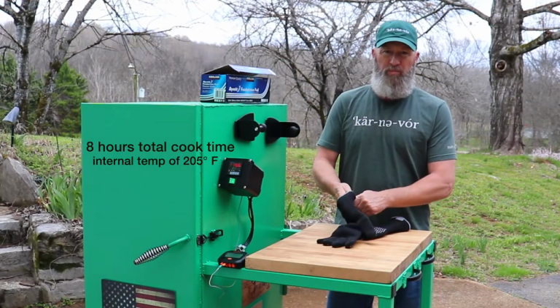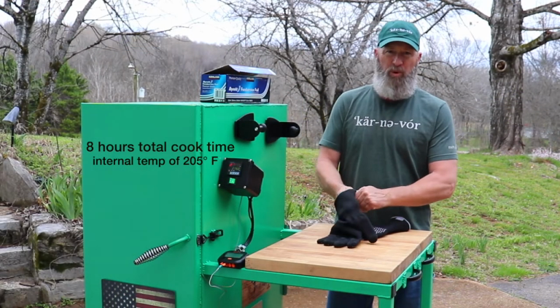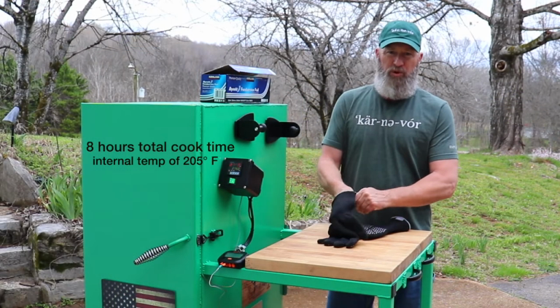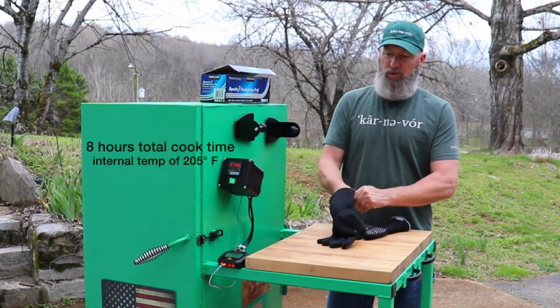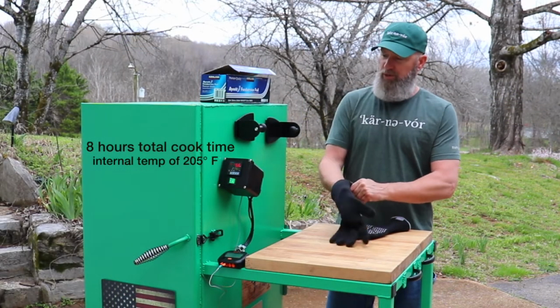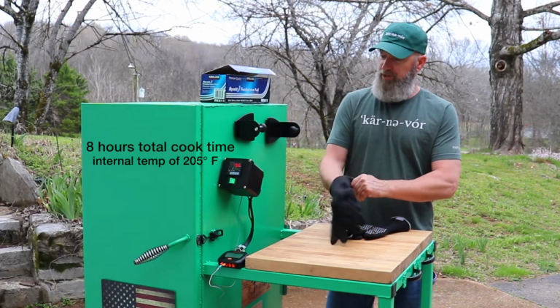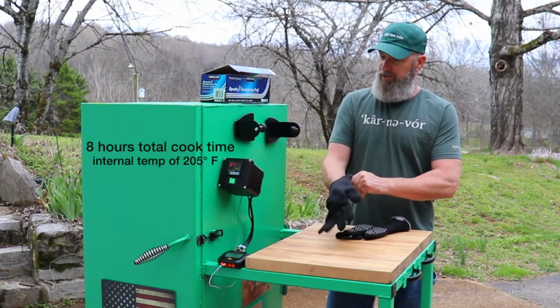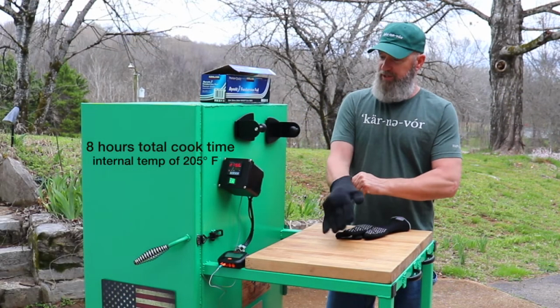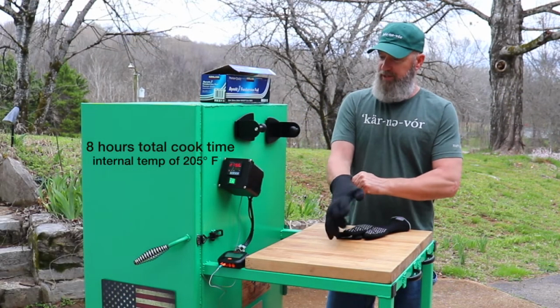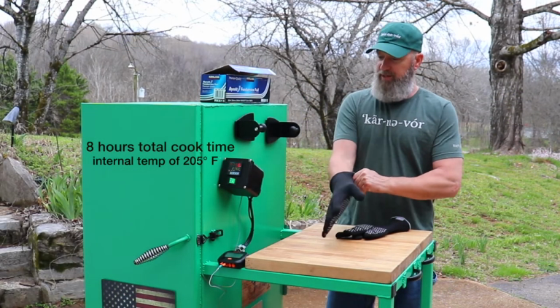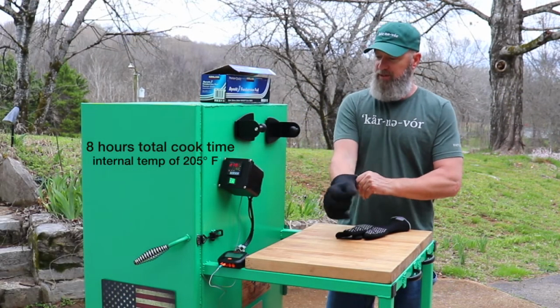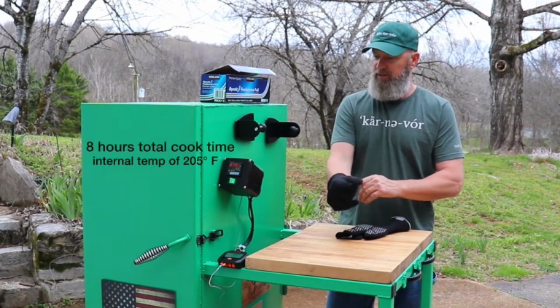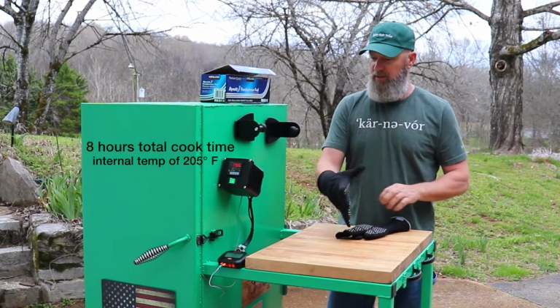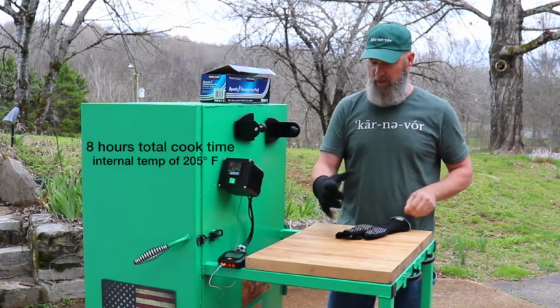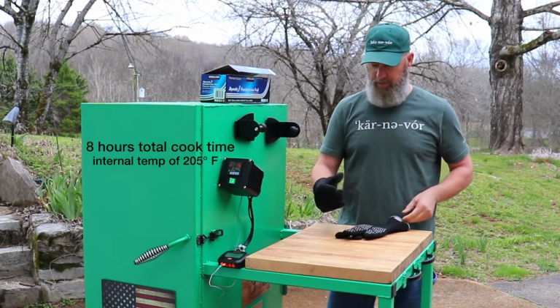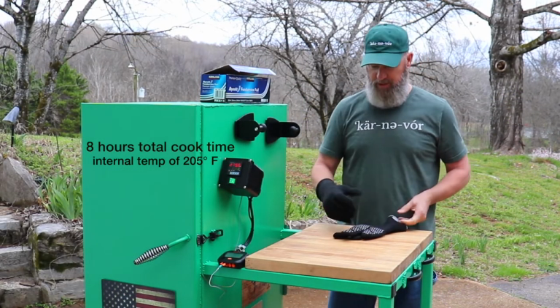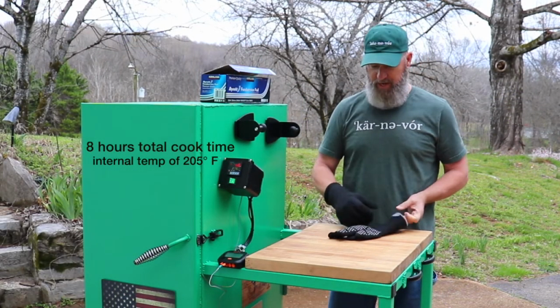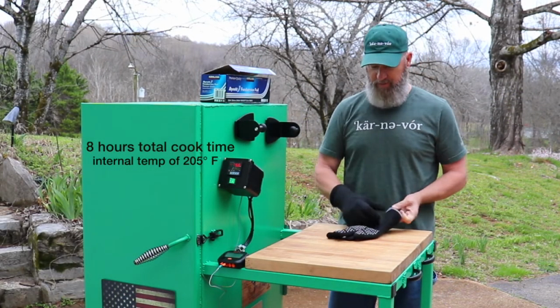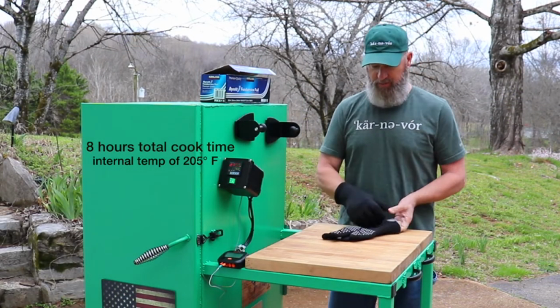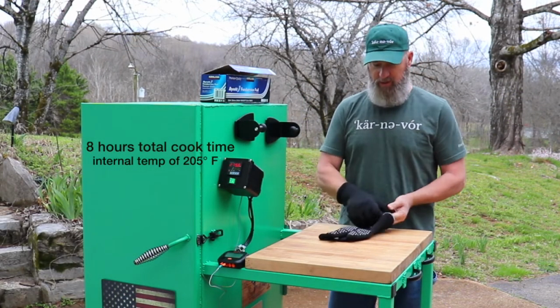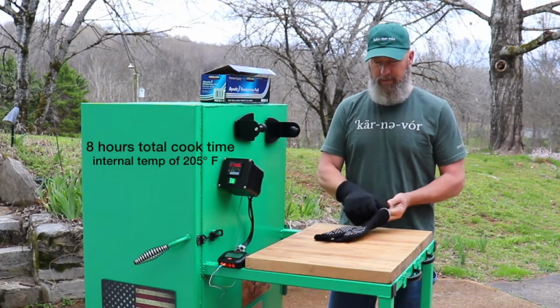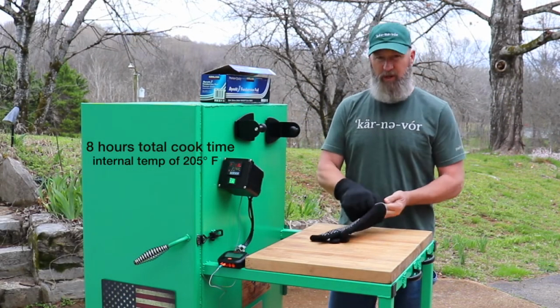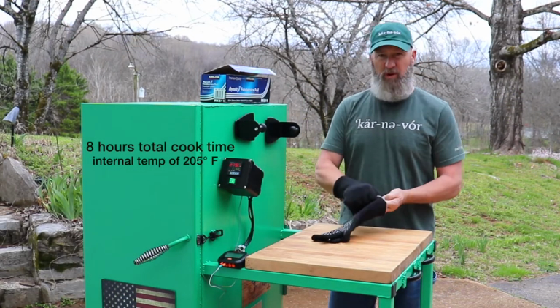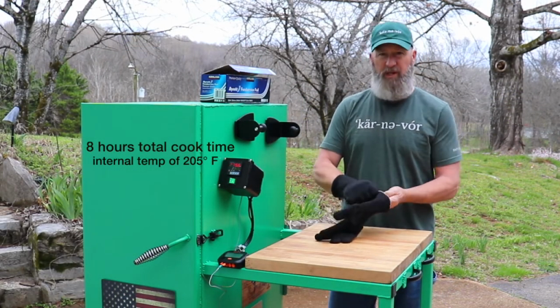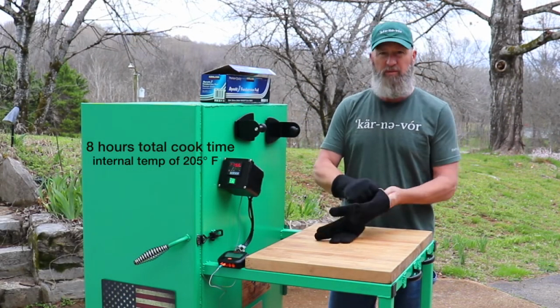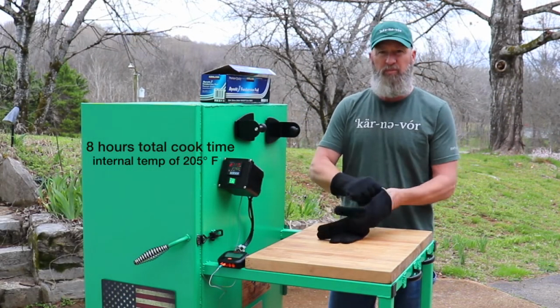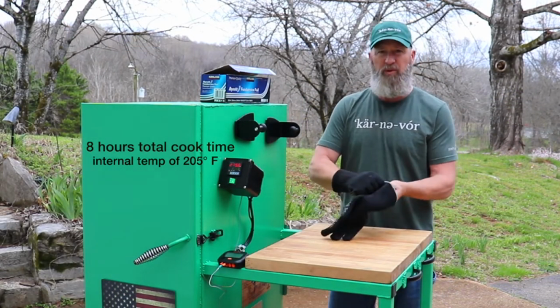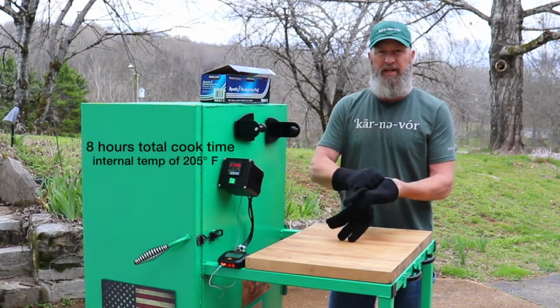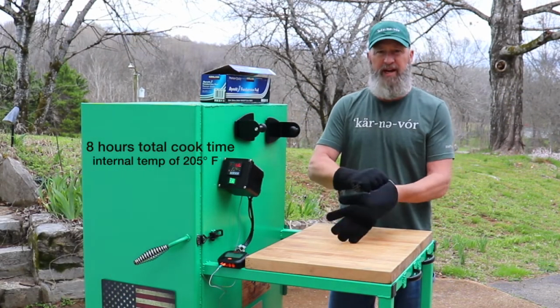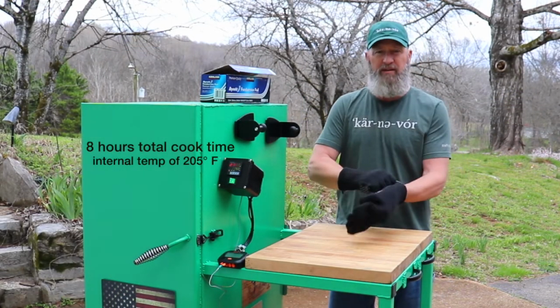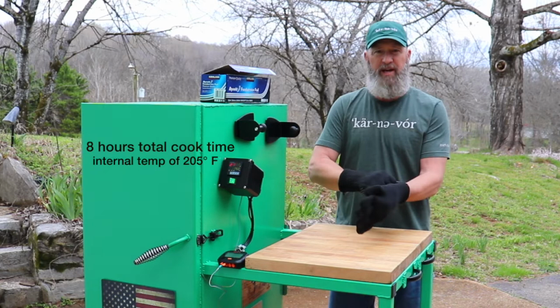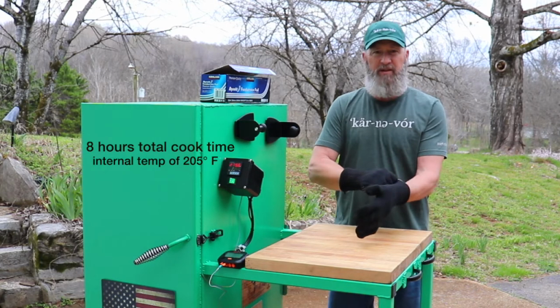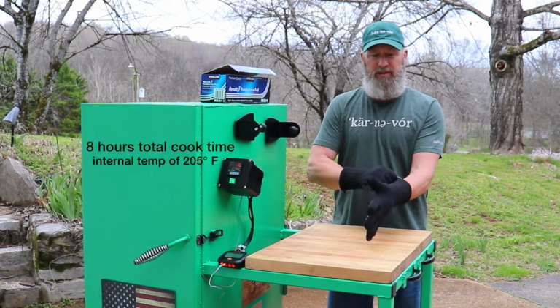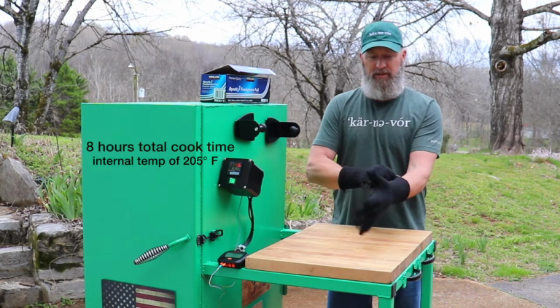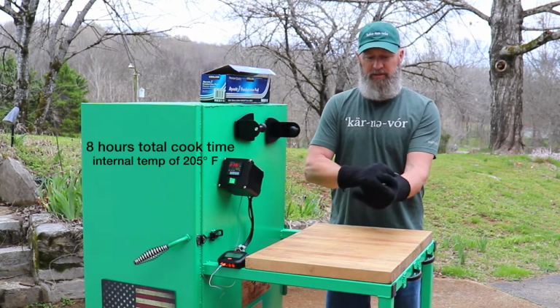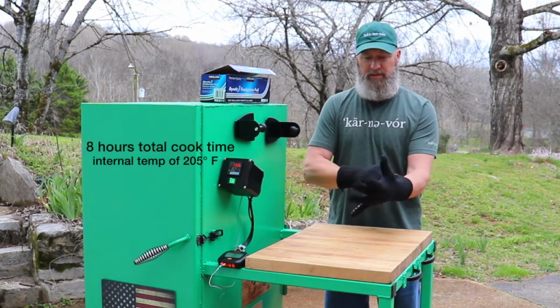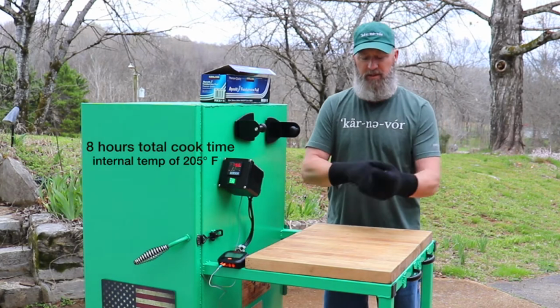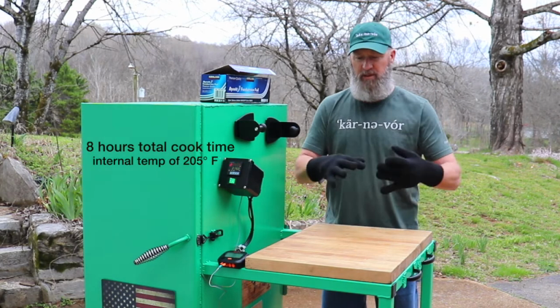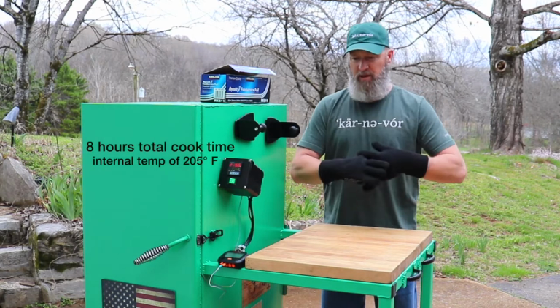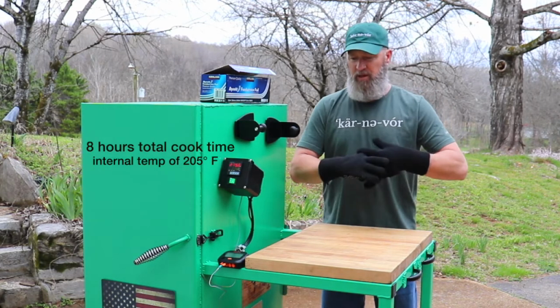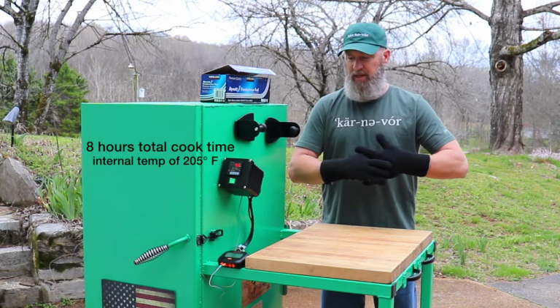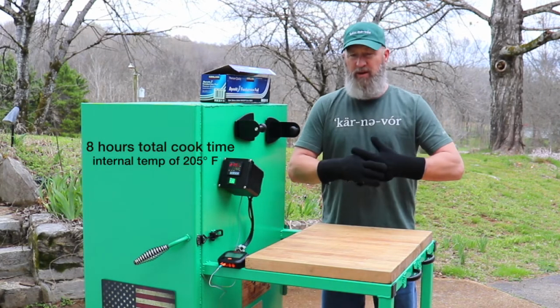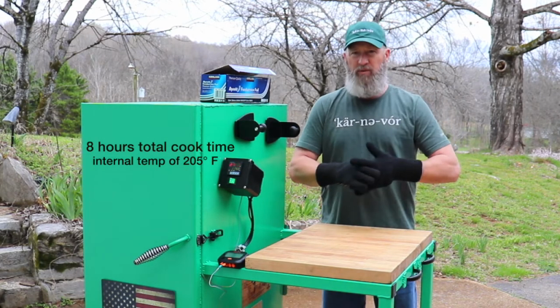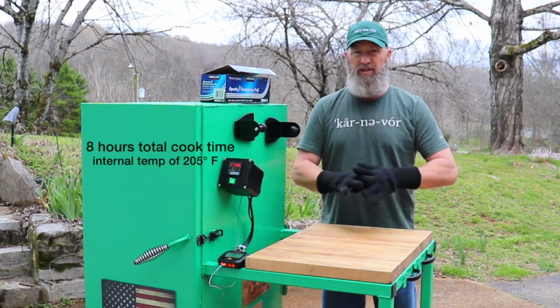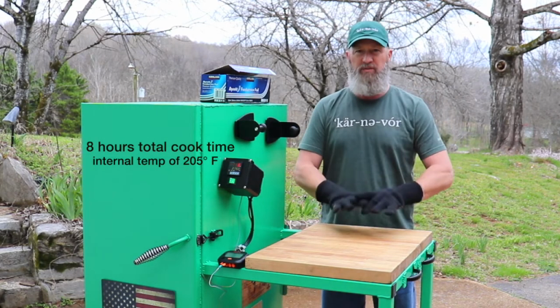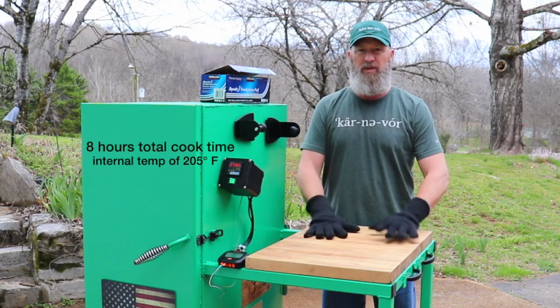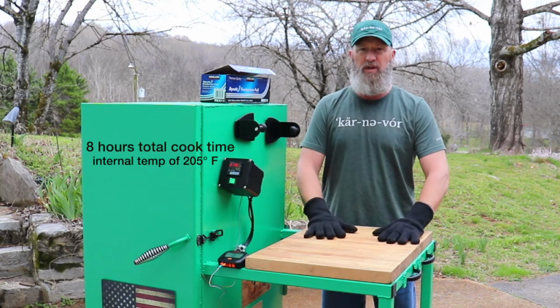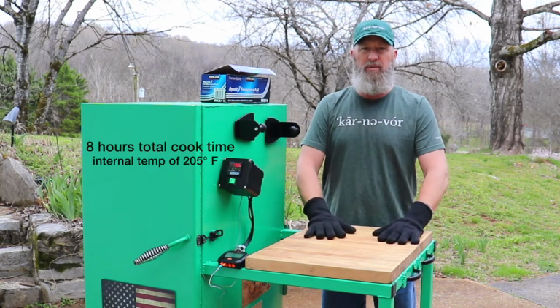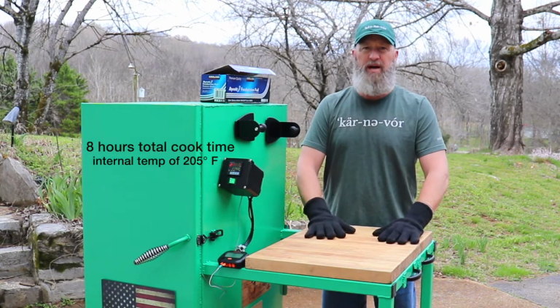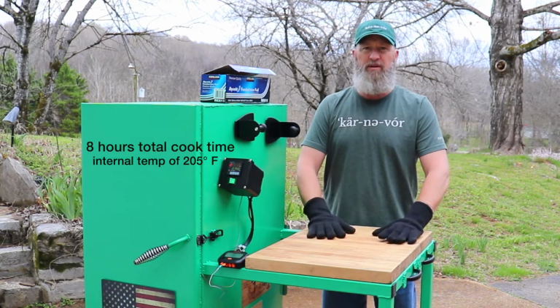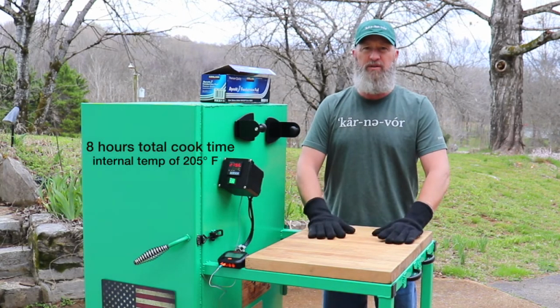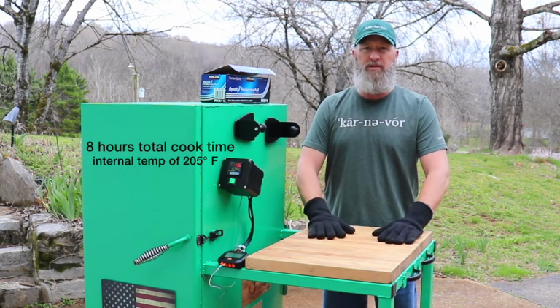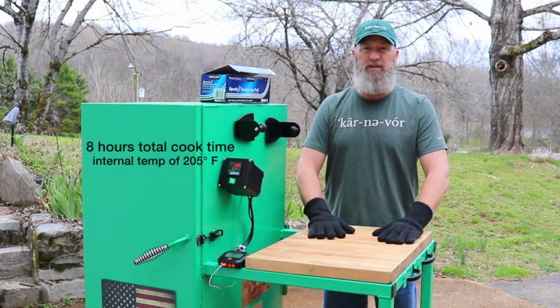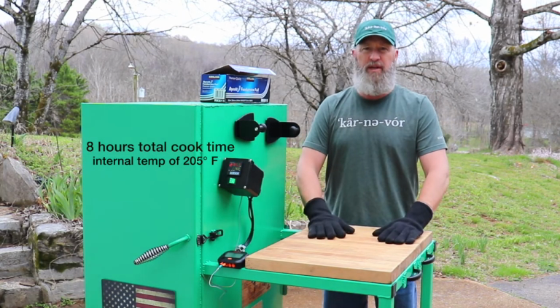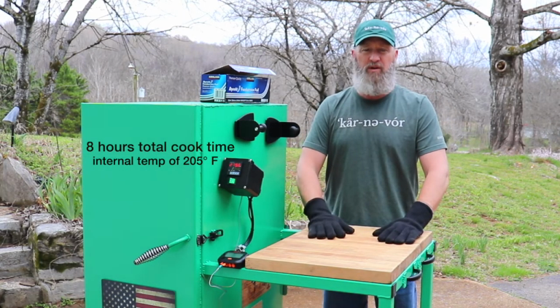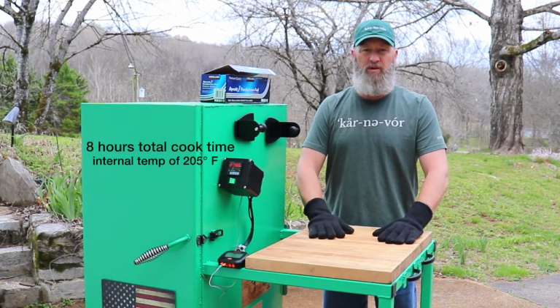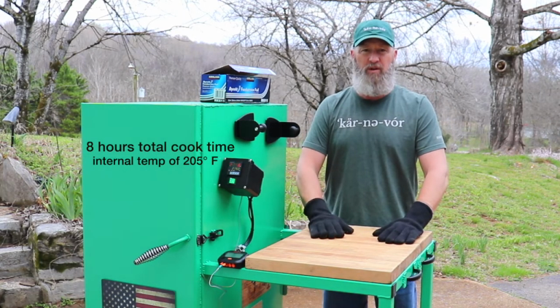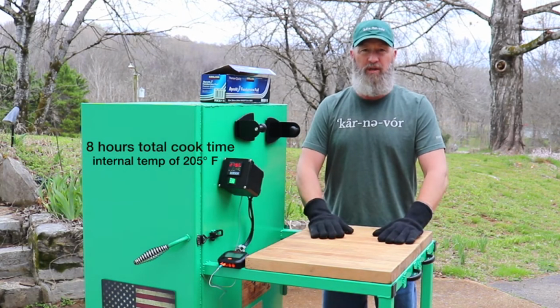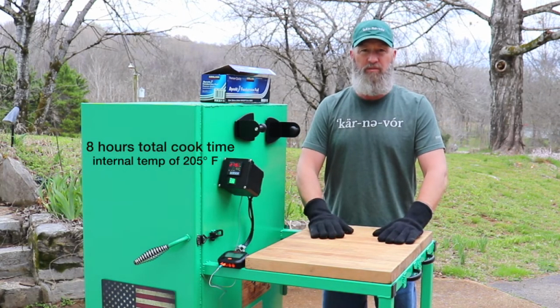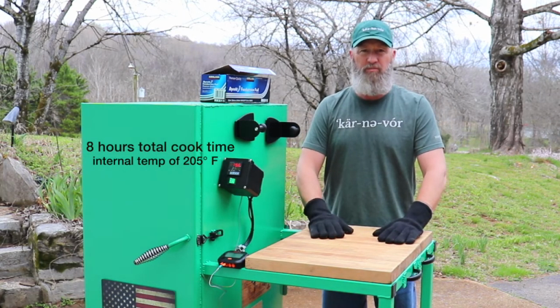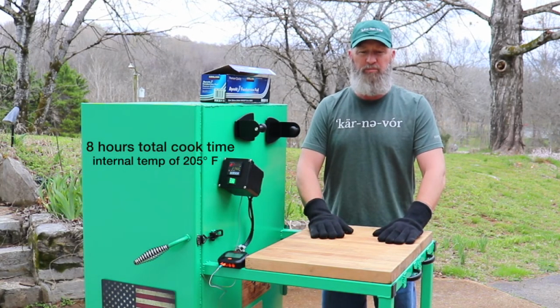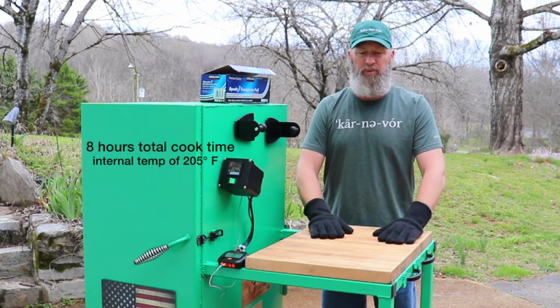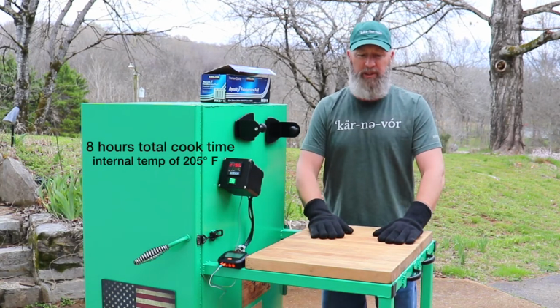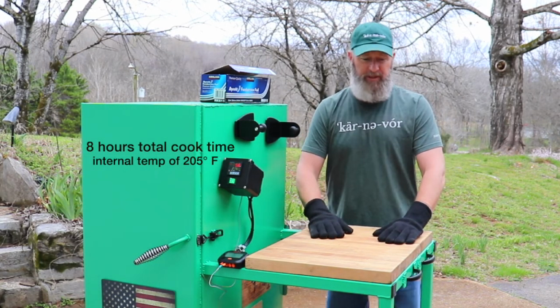The pork shoulder is up to temp, so I'm going to go ahead and pull that out now and let it rest for a couple of hours, and then I'll go ahead and pull it.